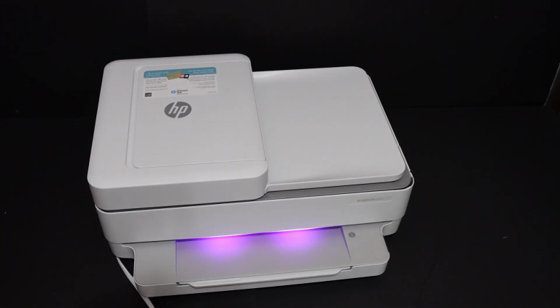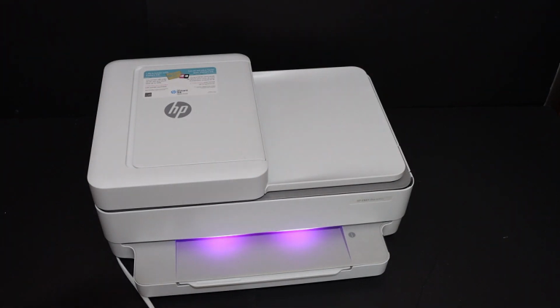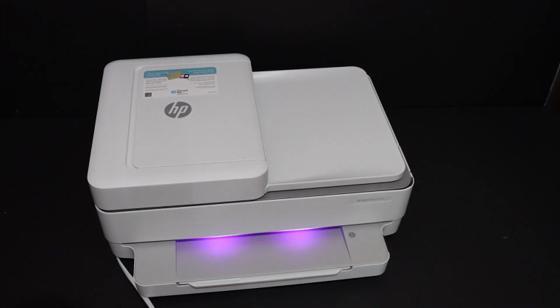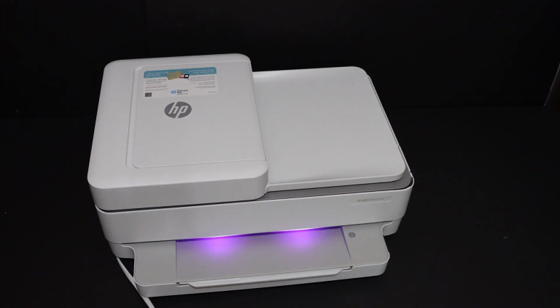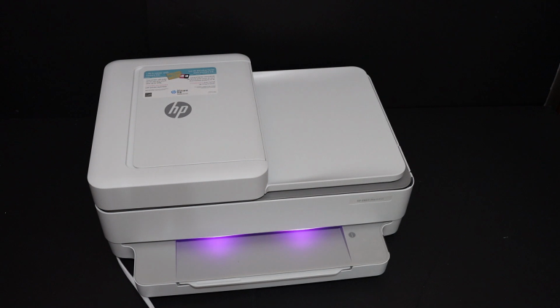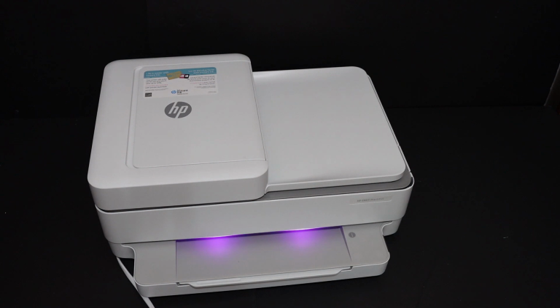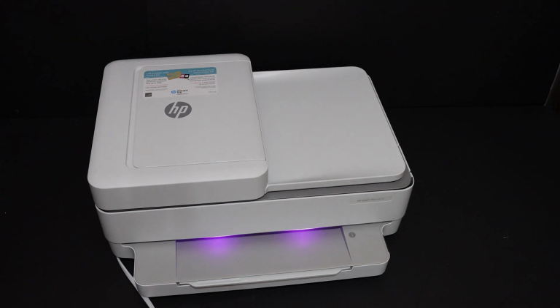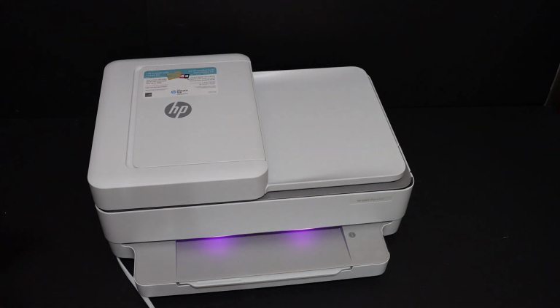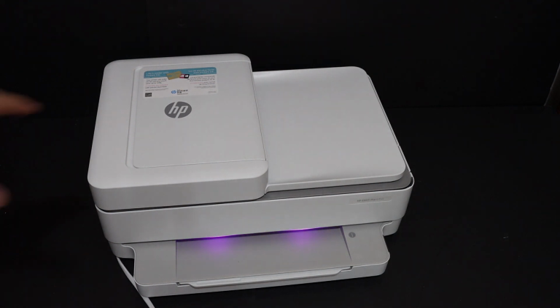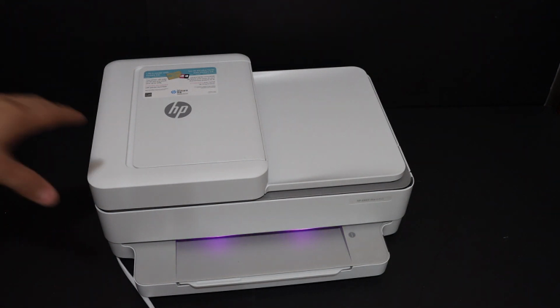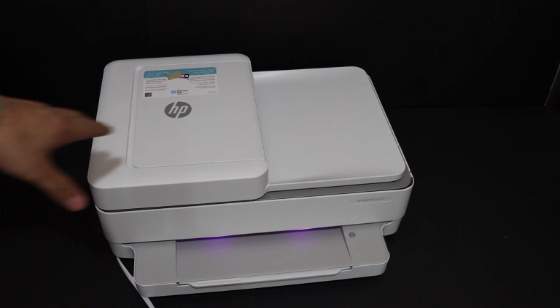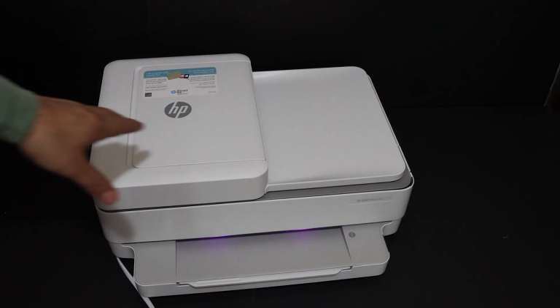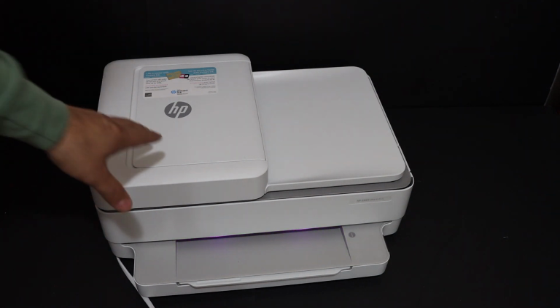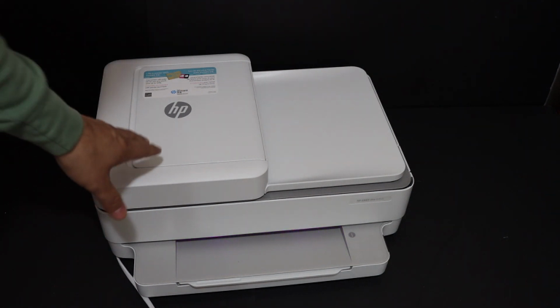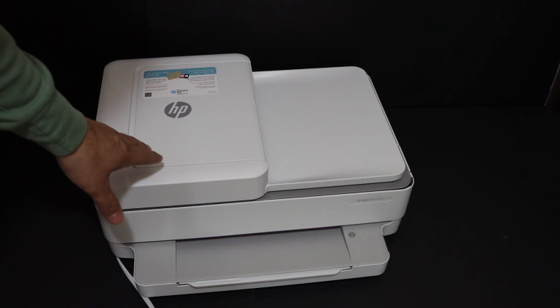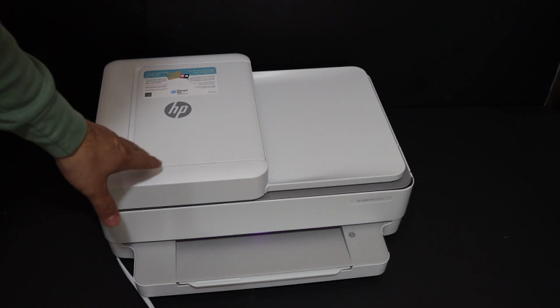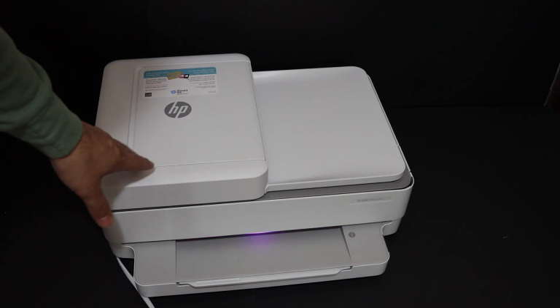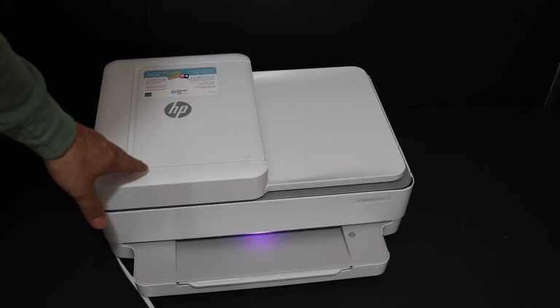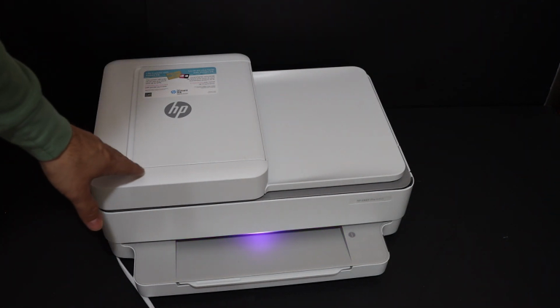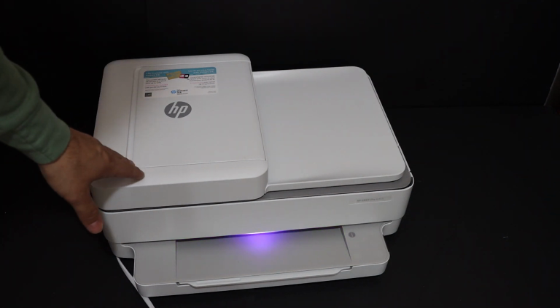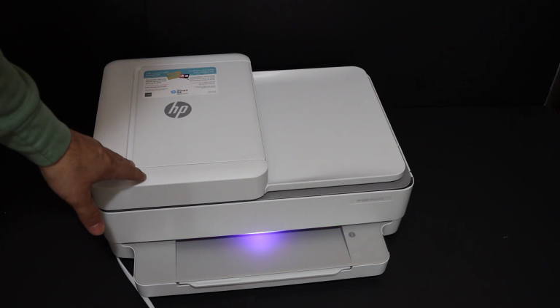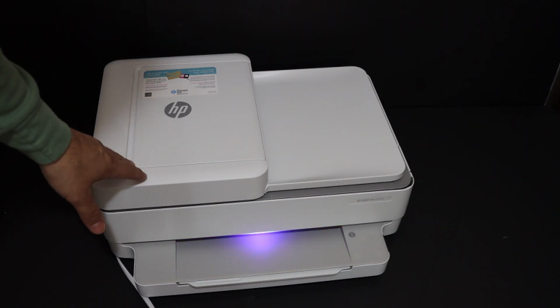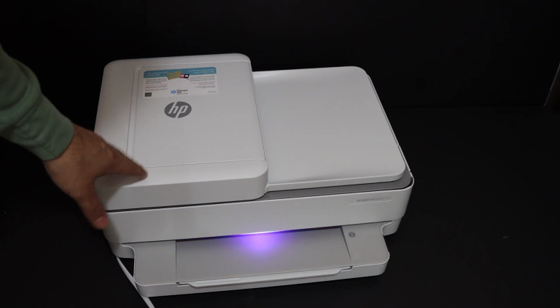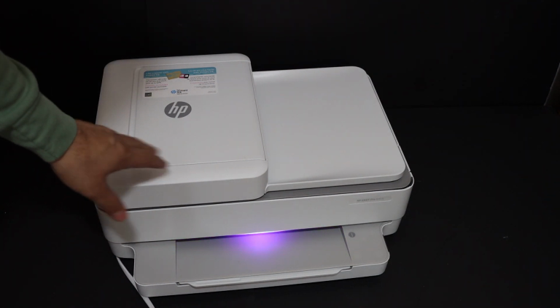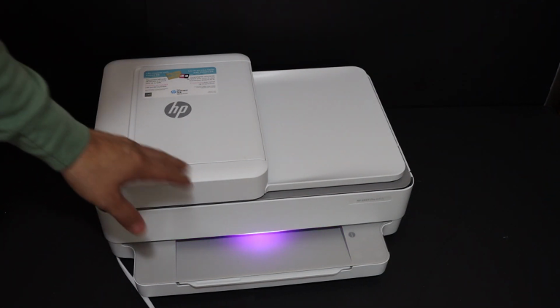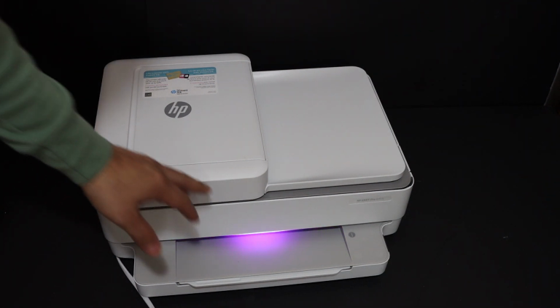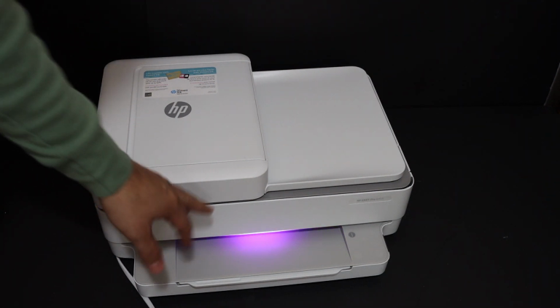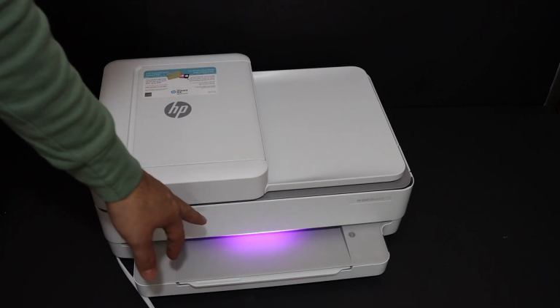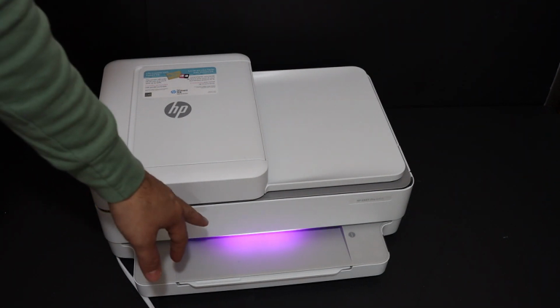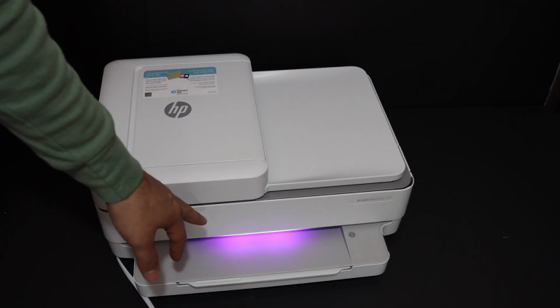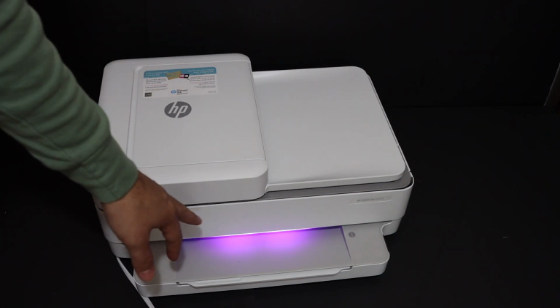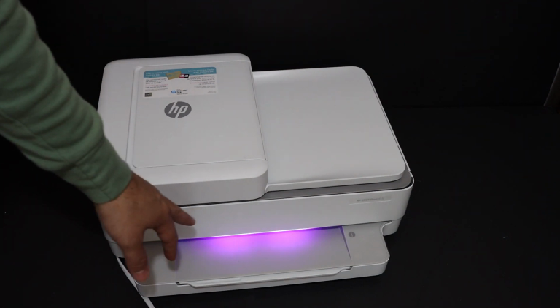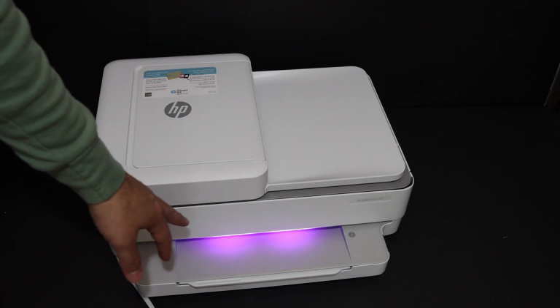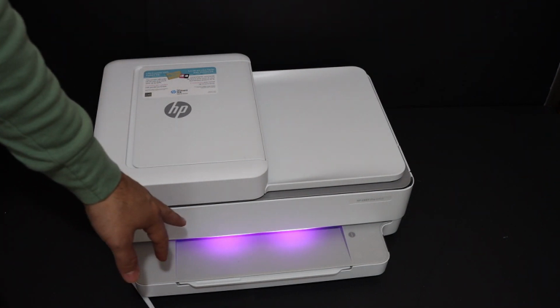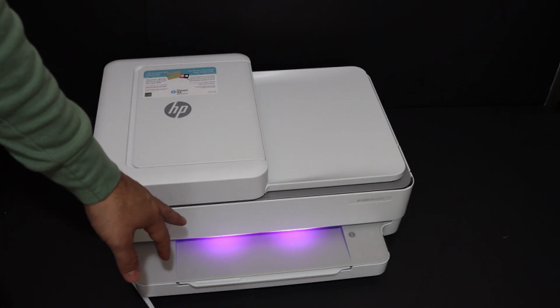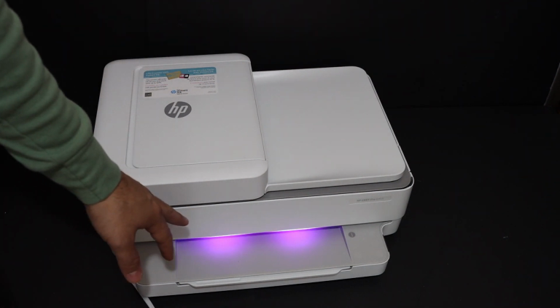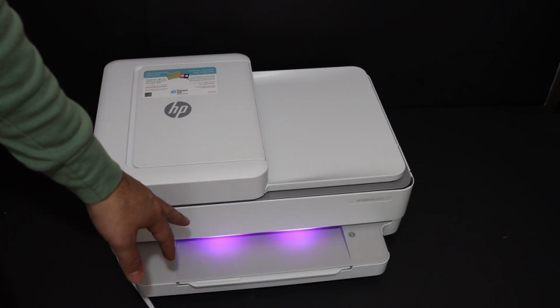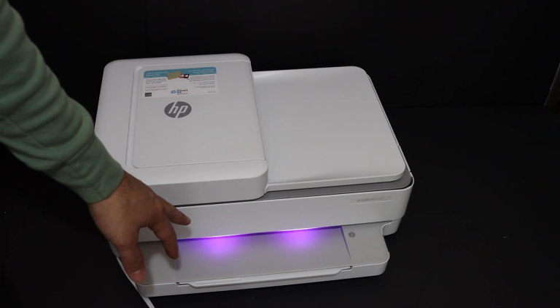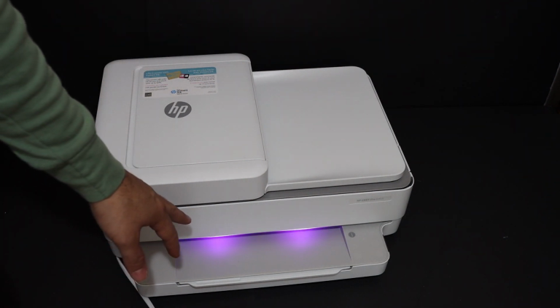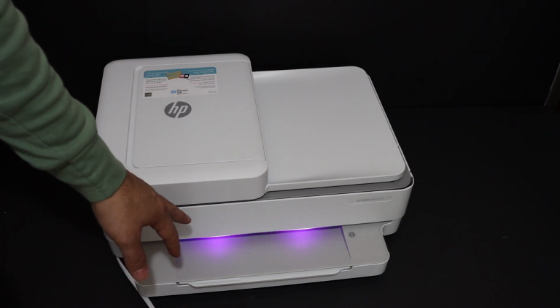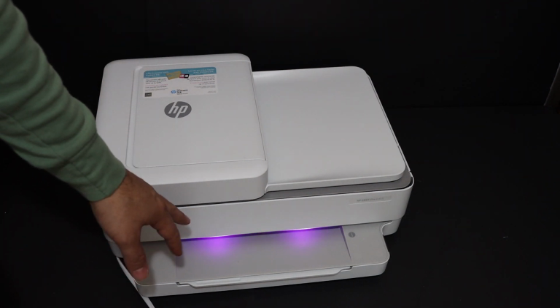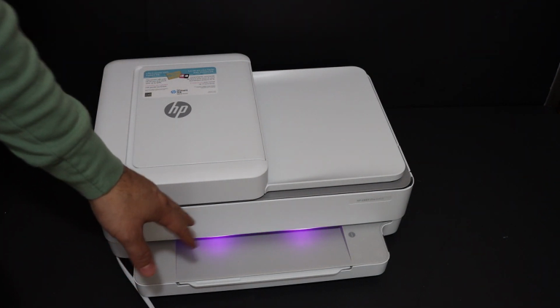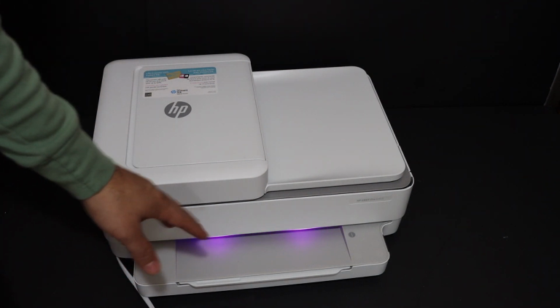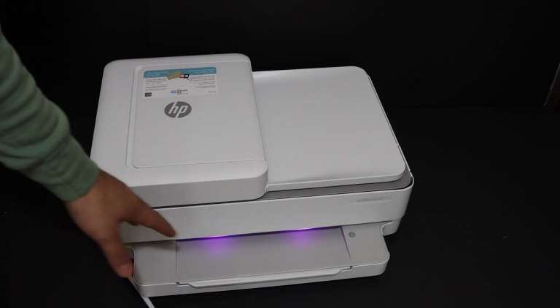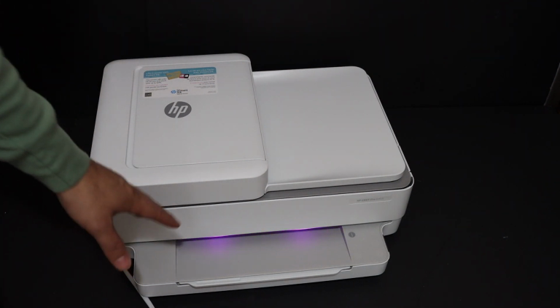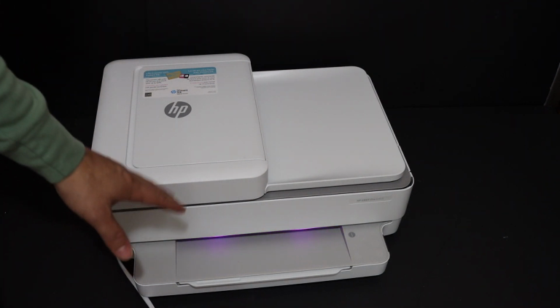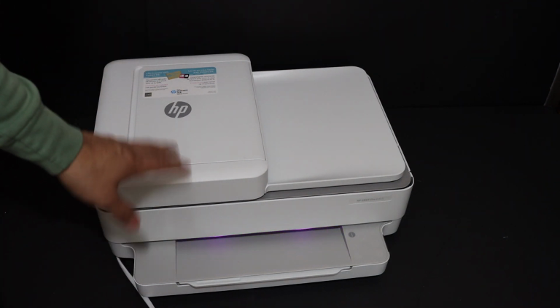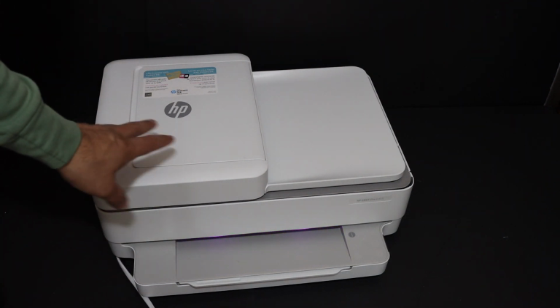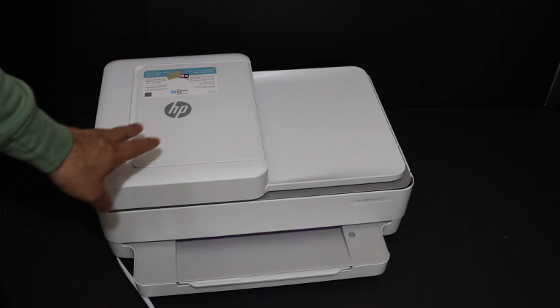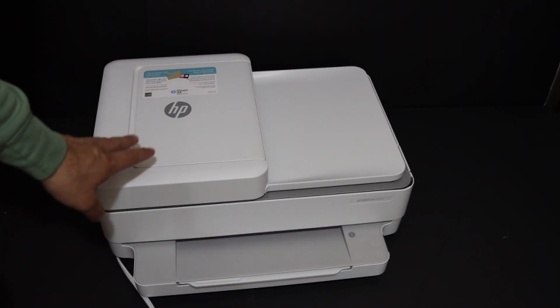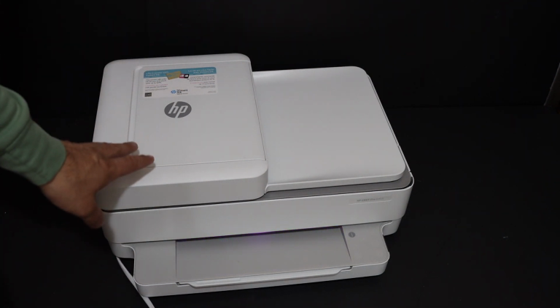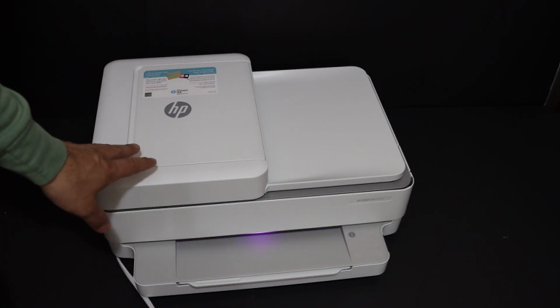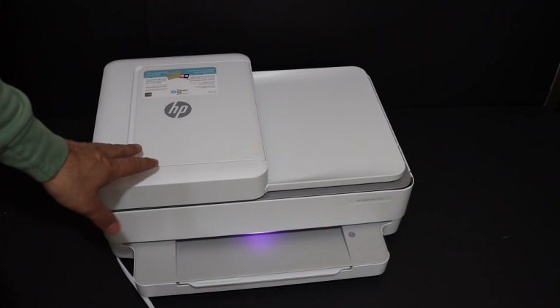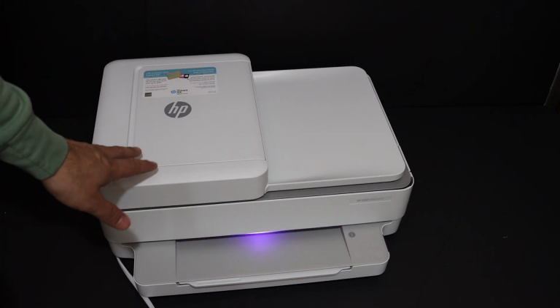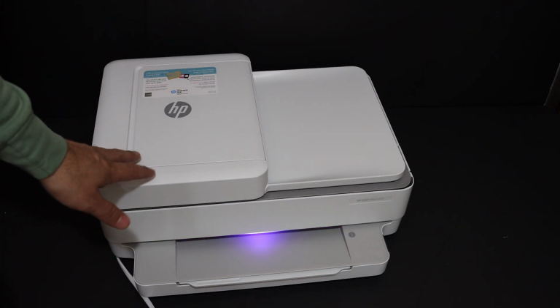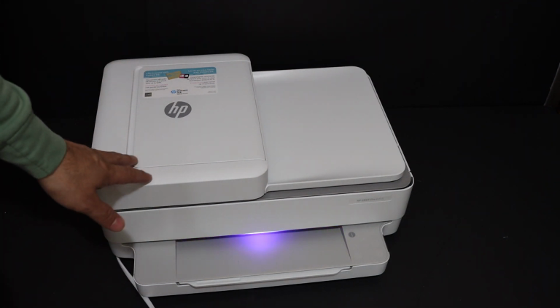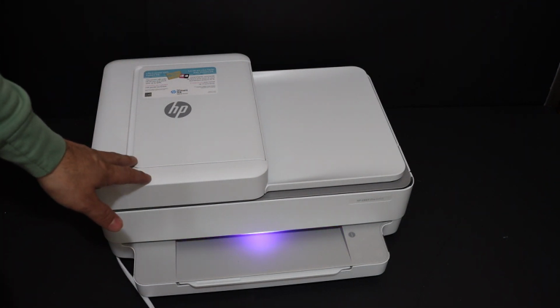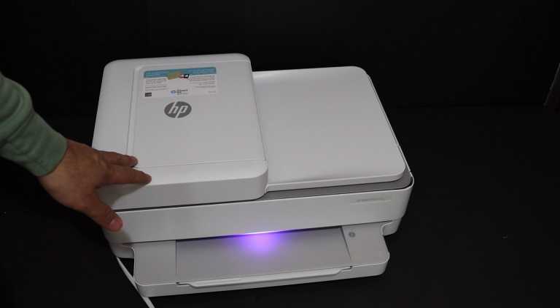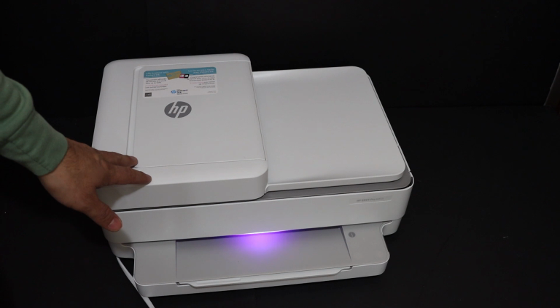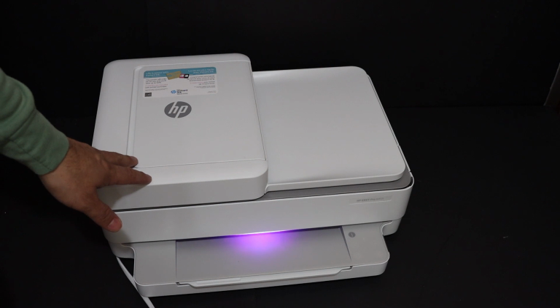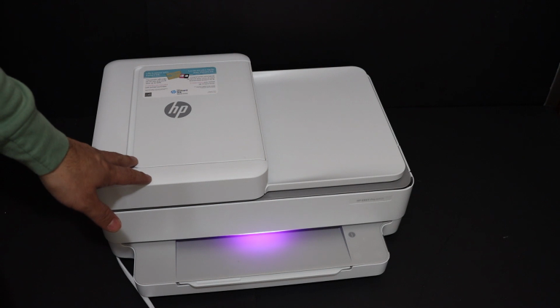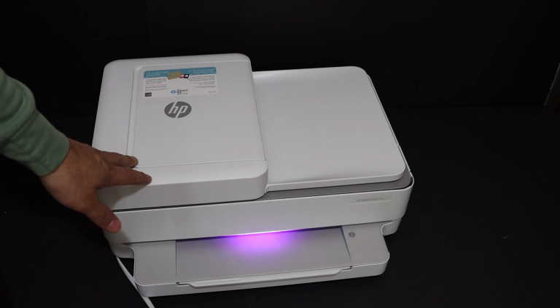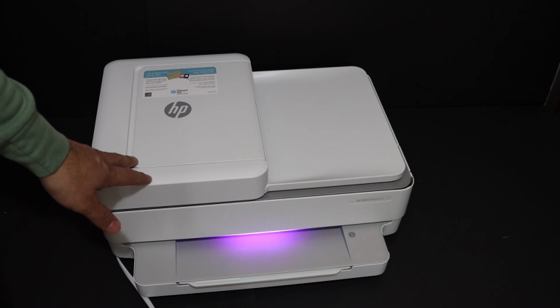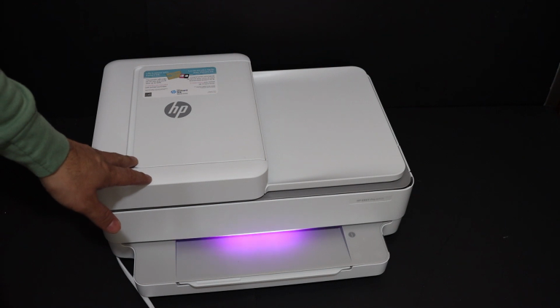Once our printer is on and we see the purple light is there, that means our printer is ready for the setup.